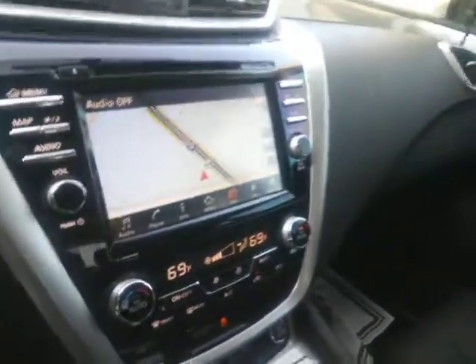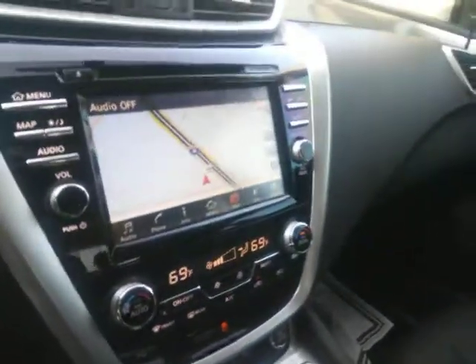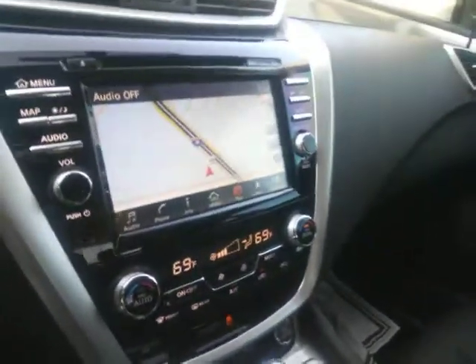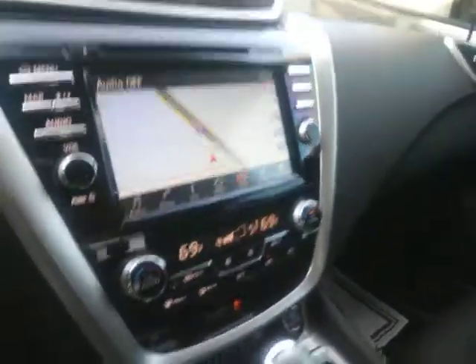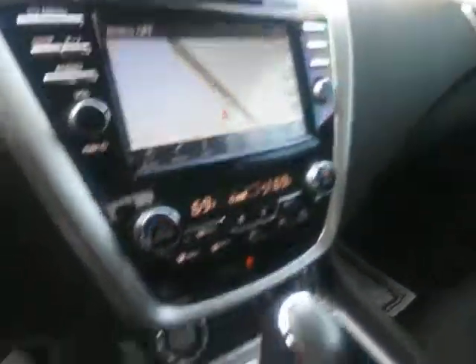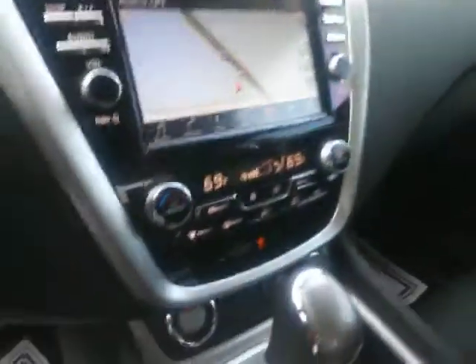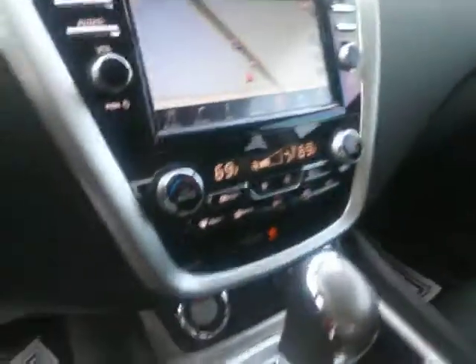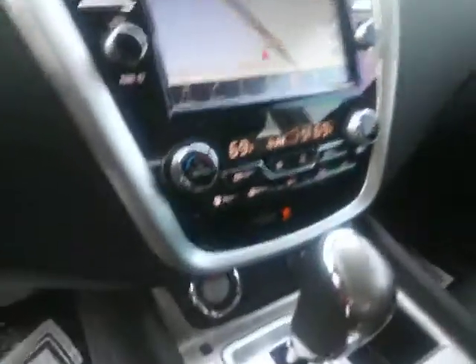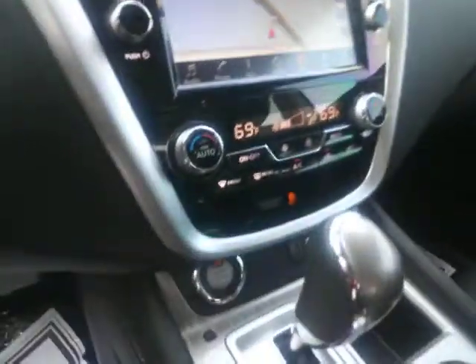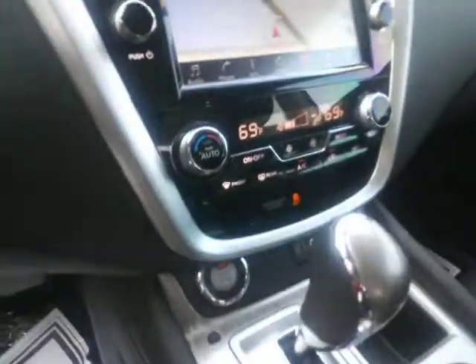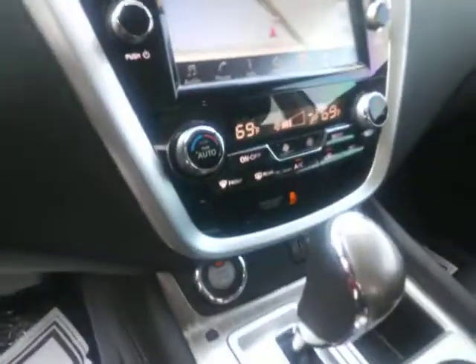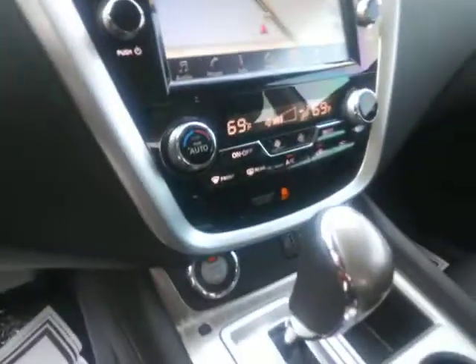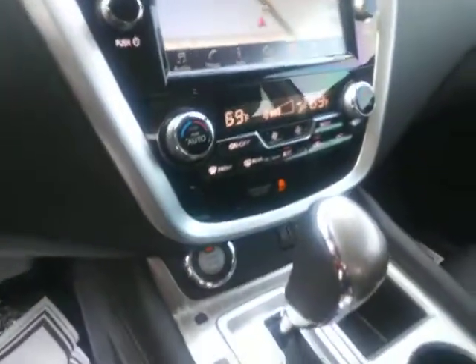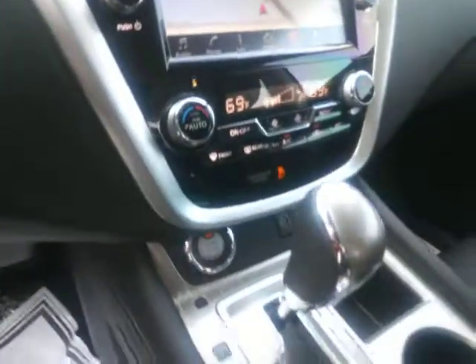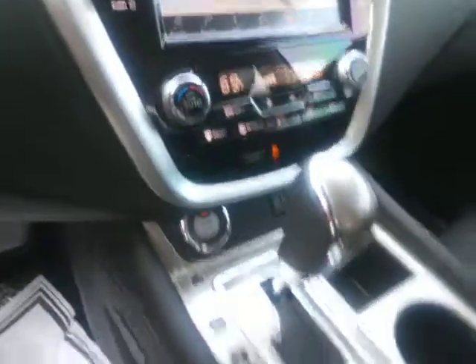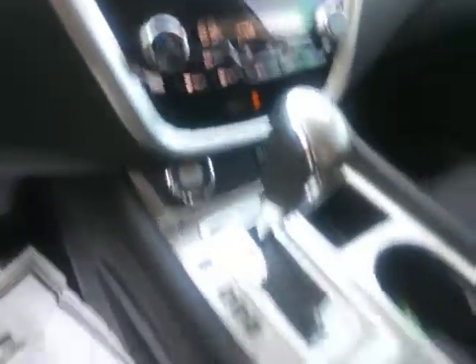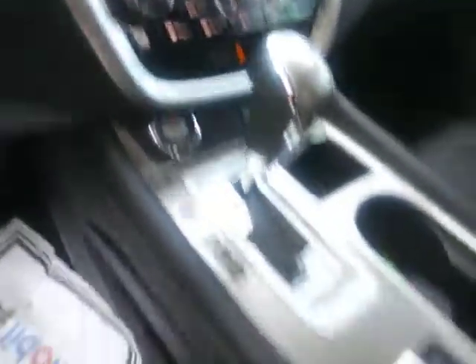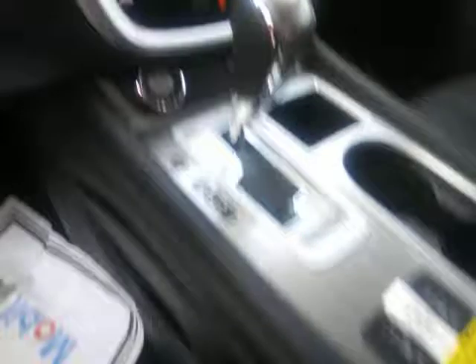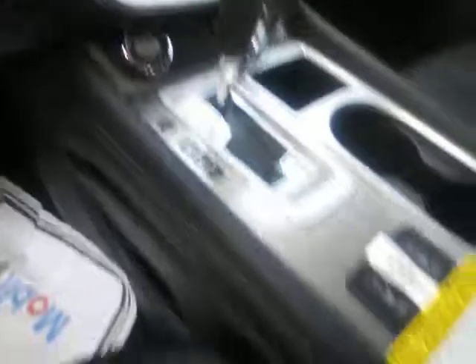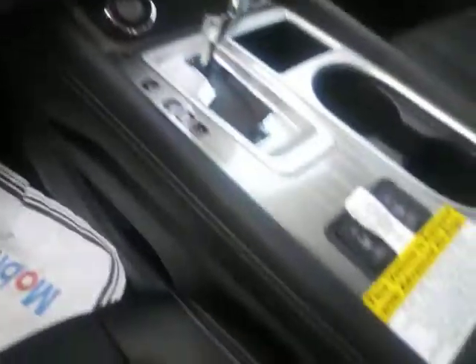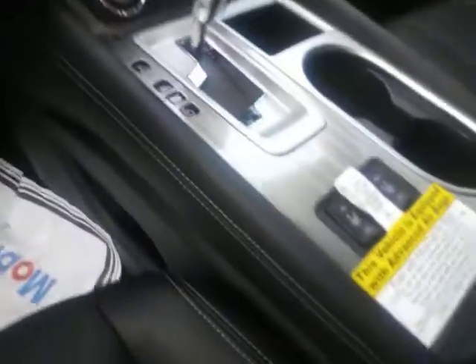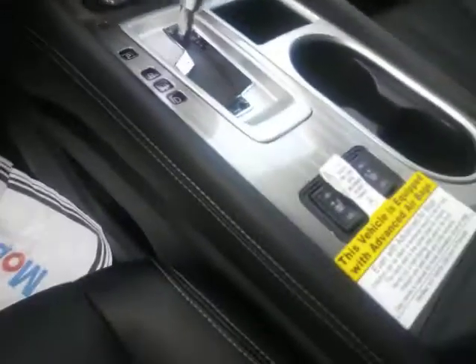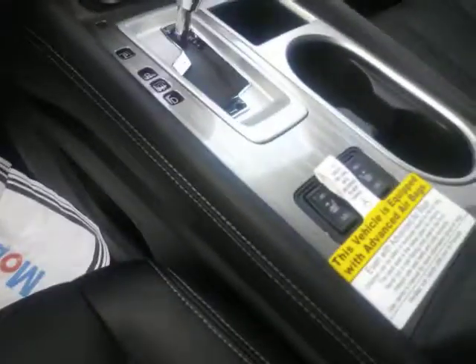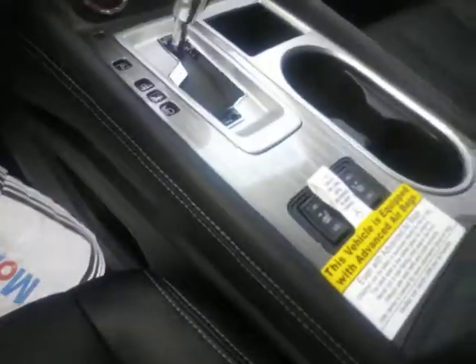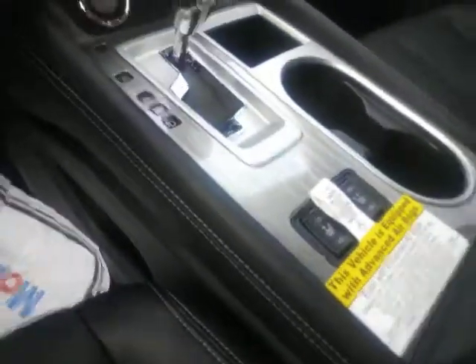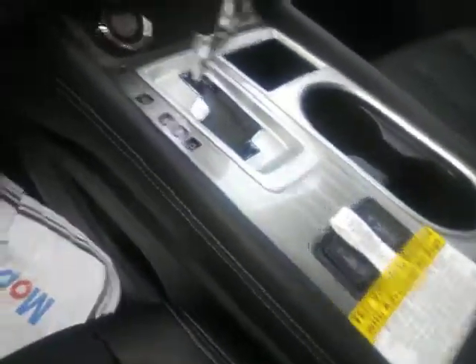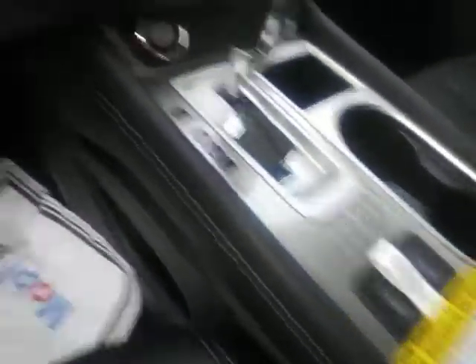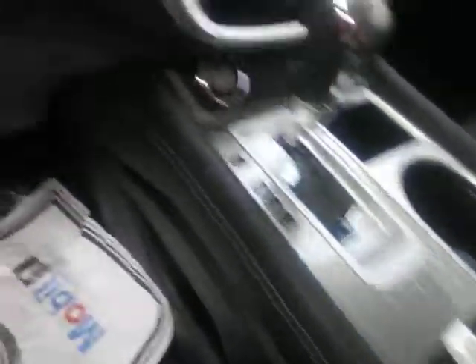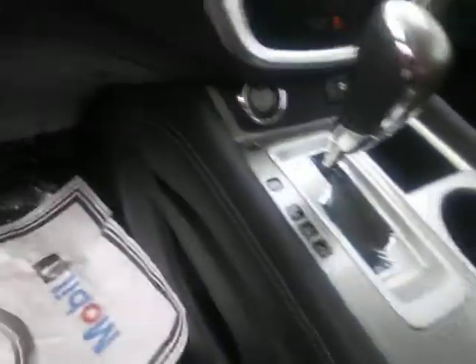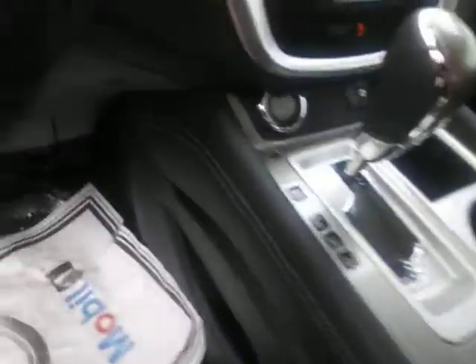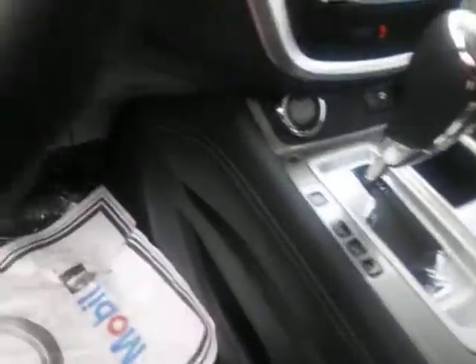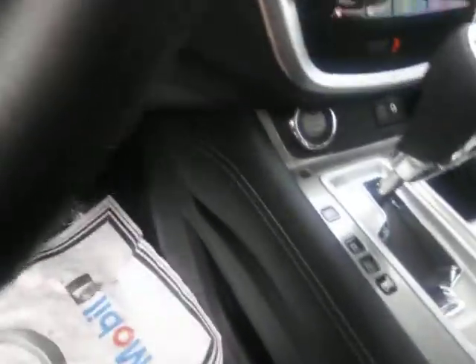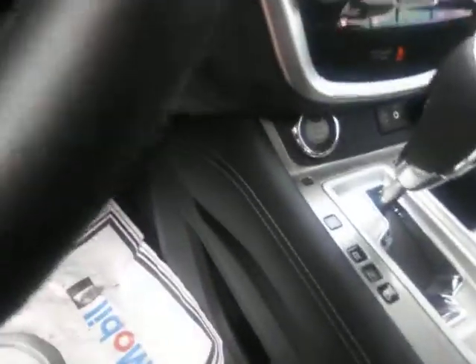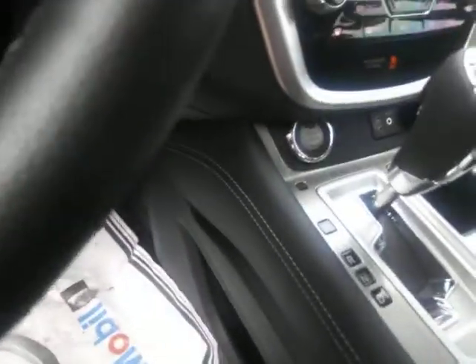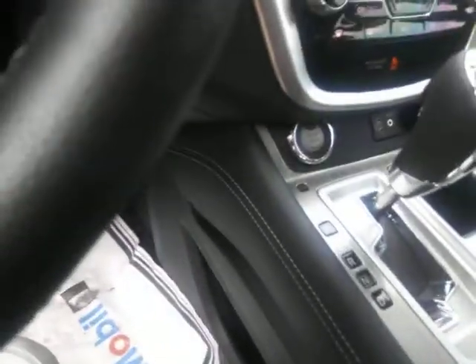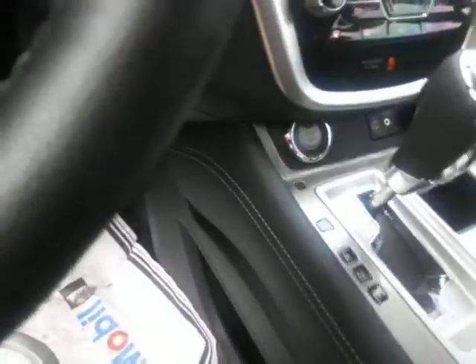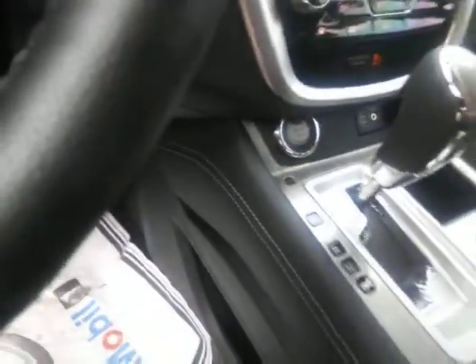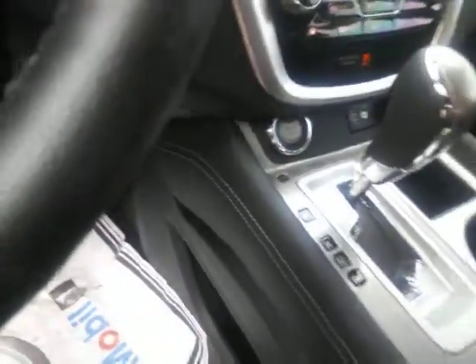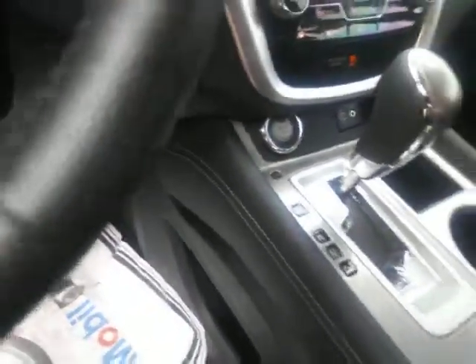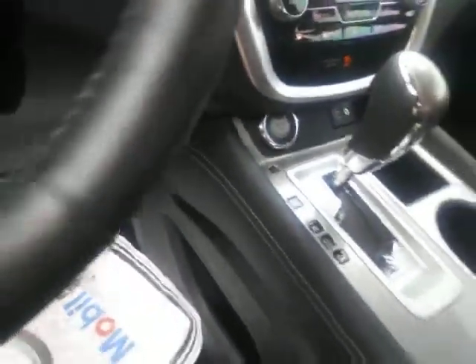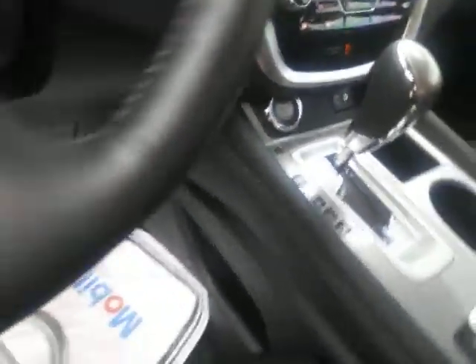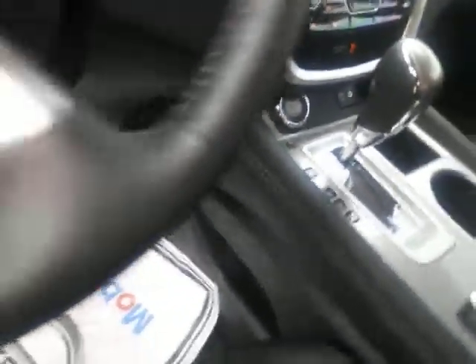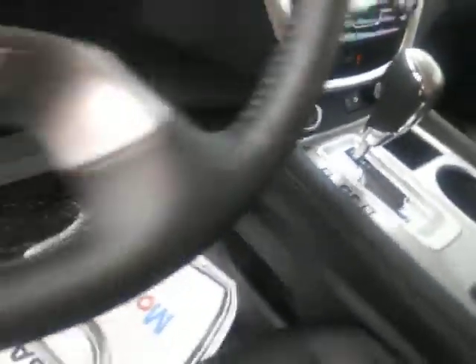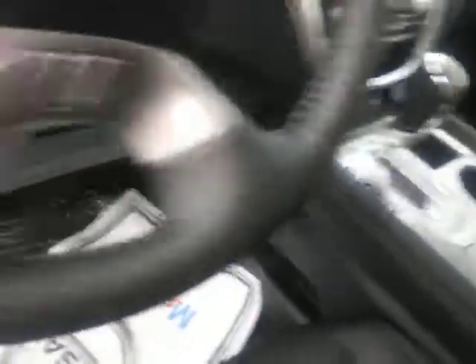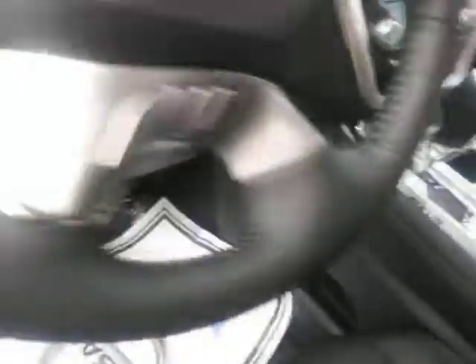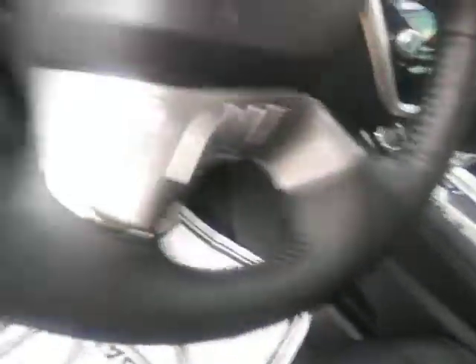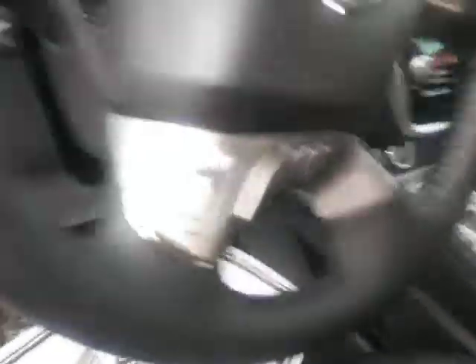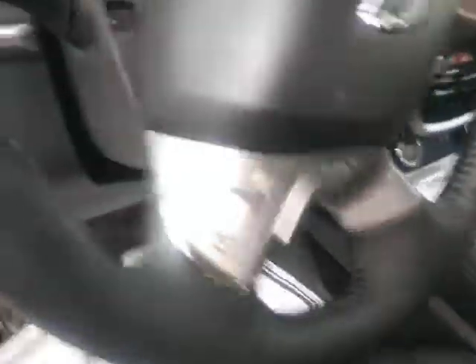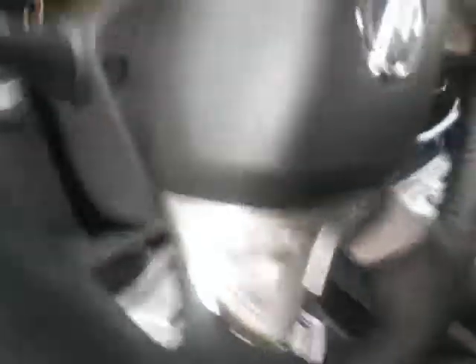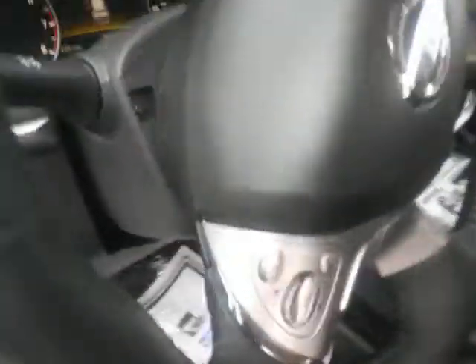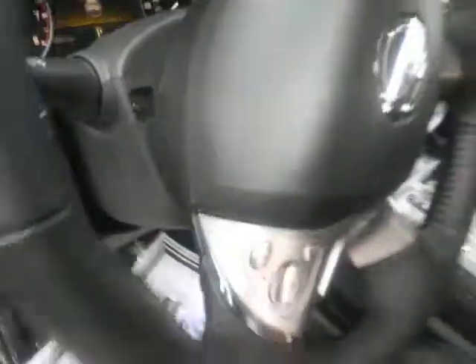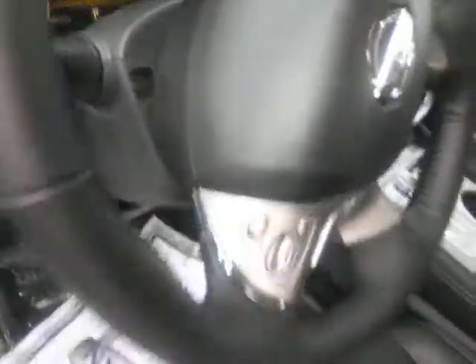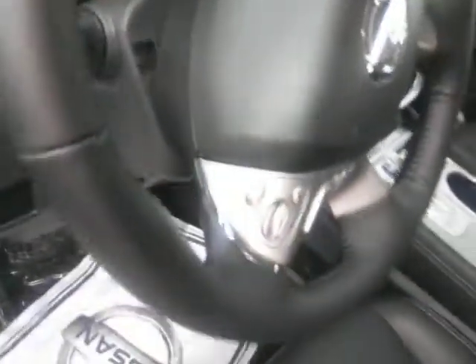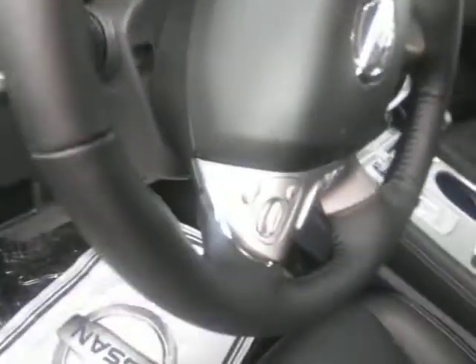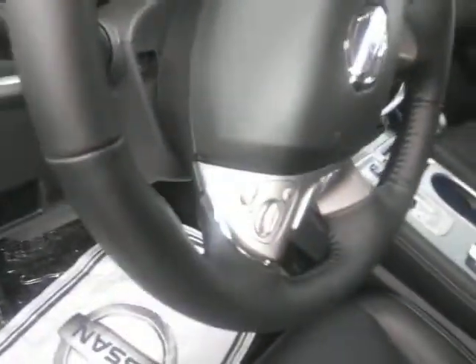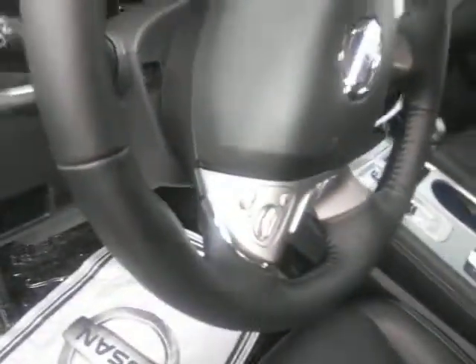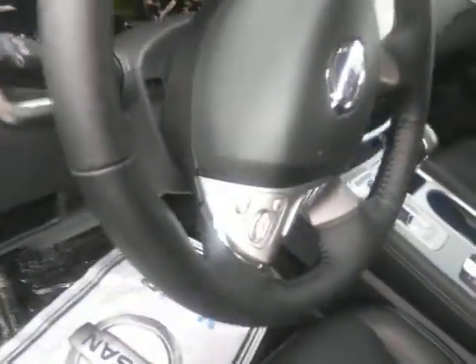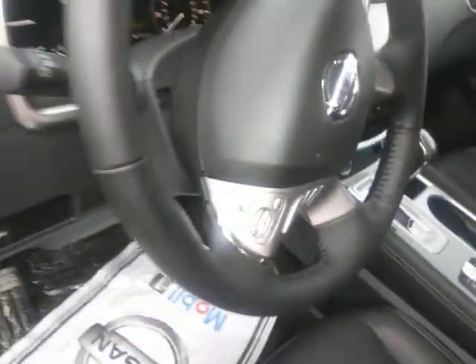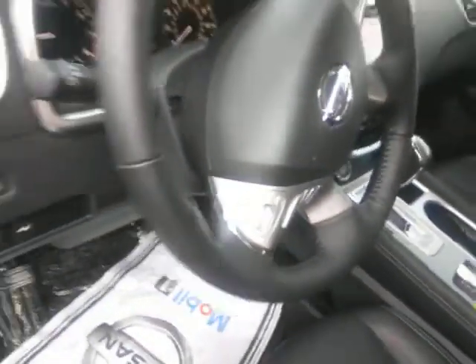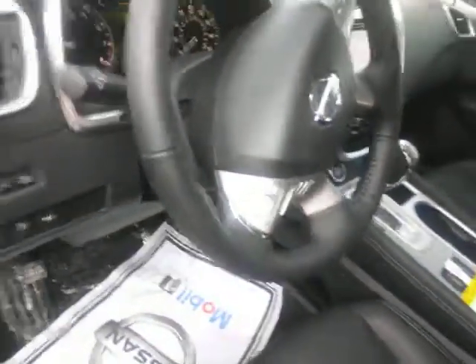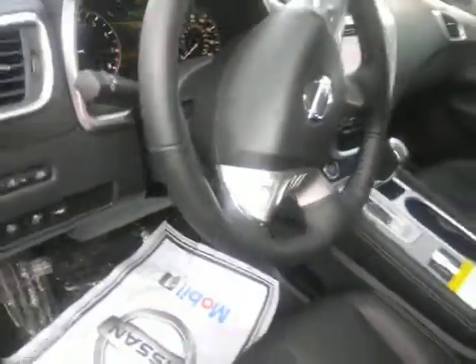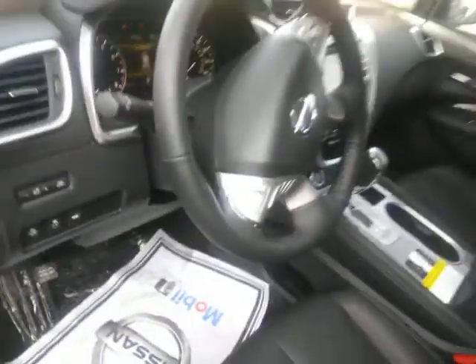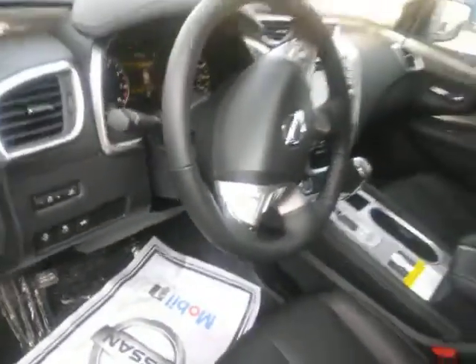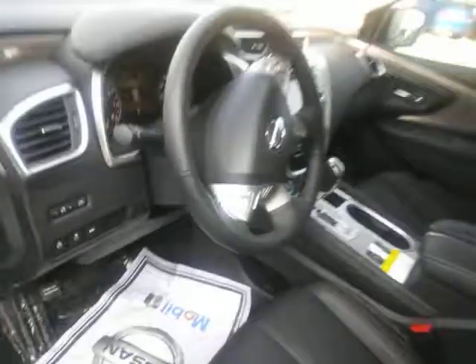You do have the dual climate control, the heated seats, push button start. You do have the Bluetooth there on the steering wheel.